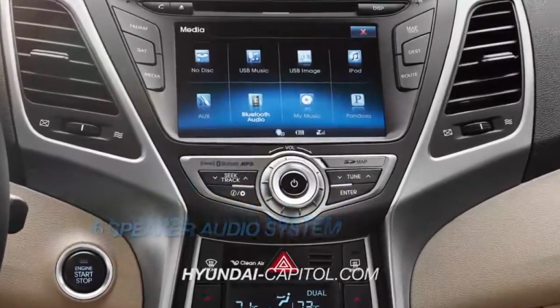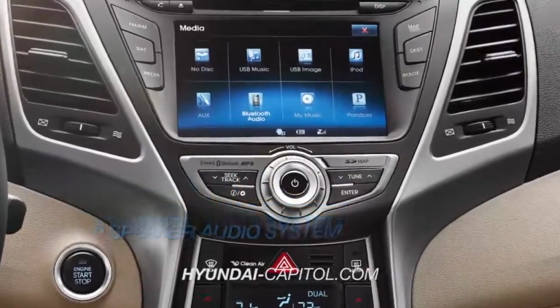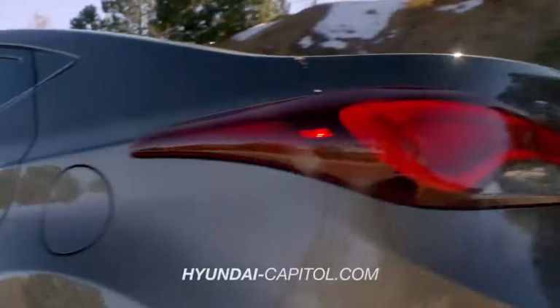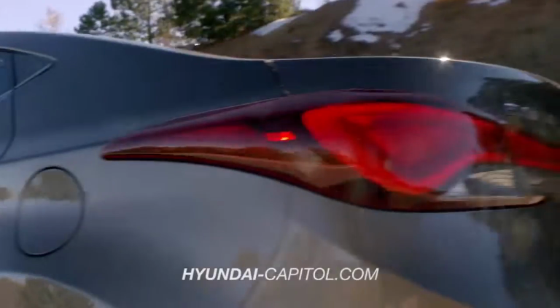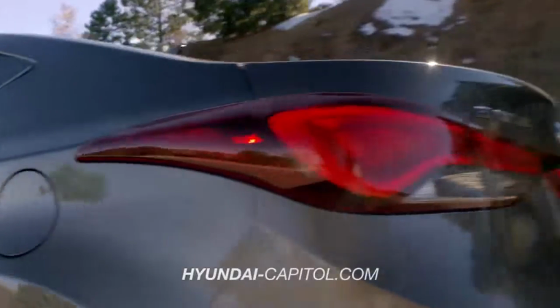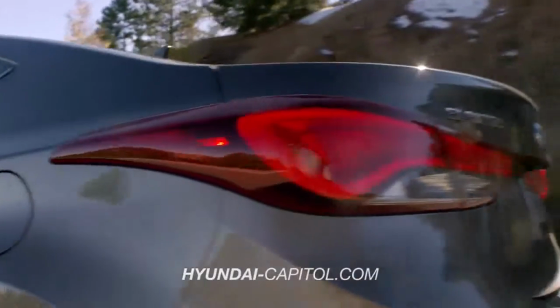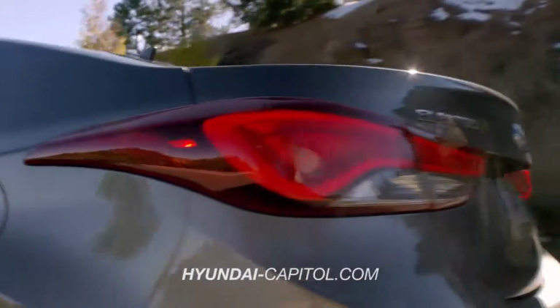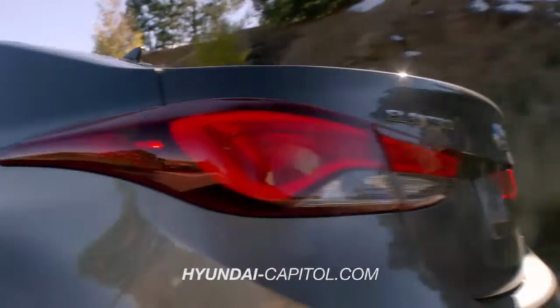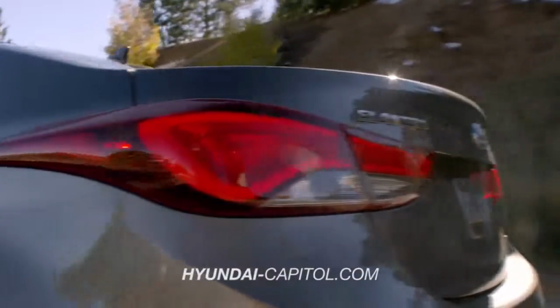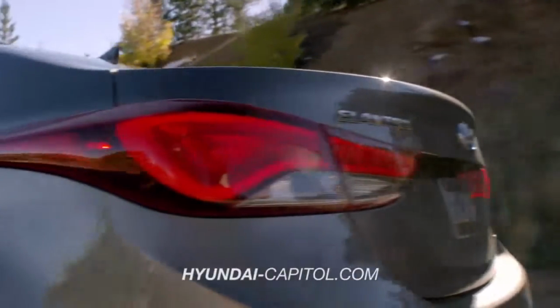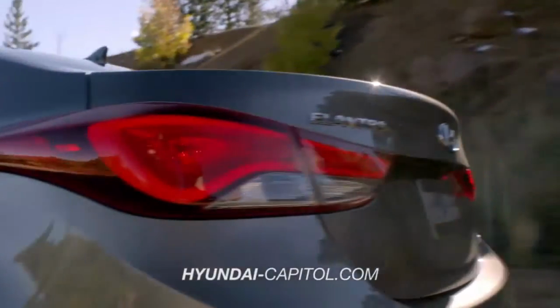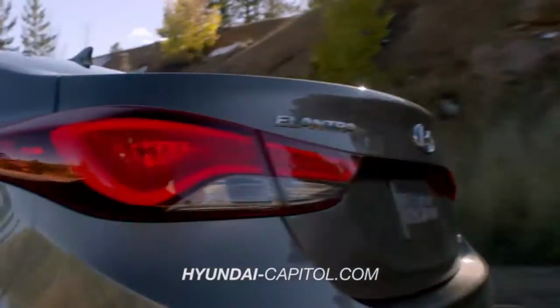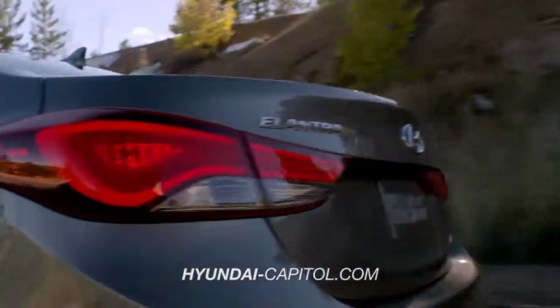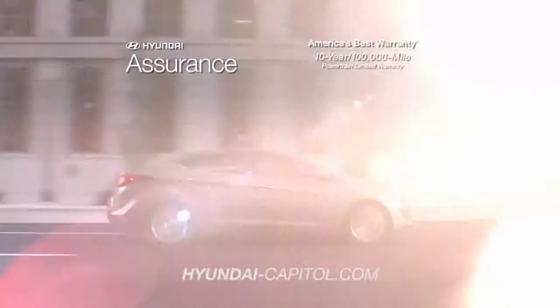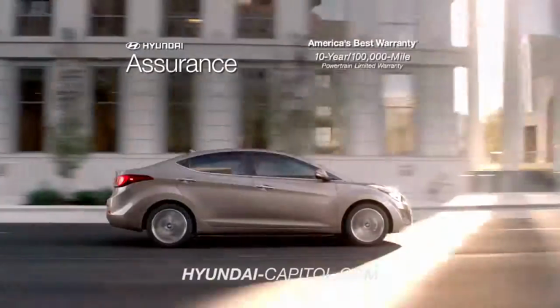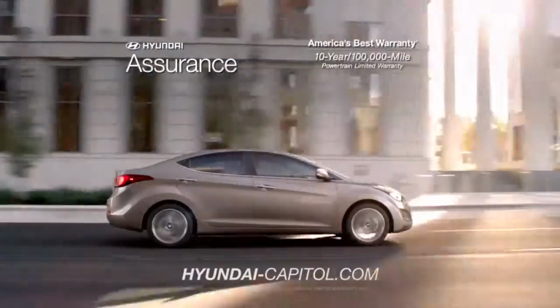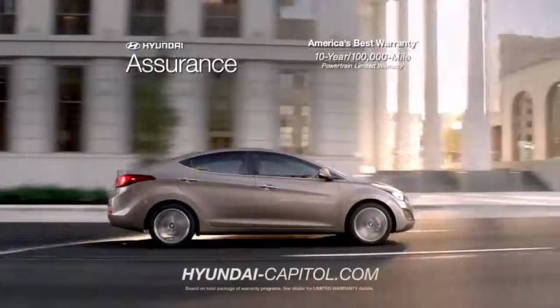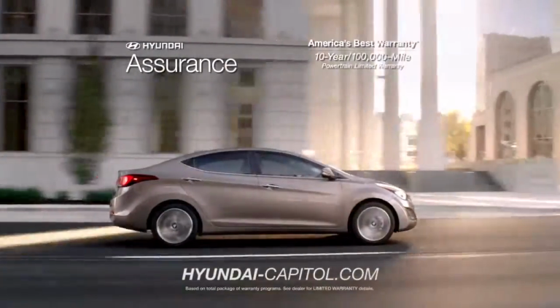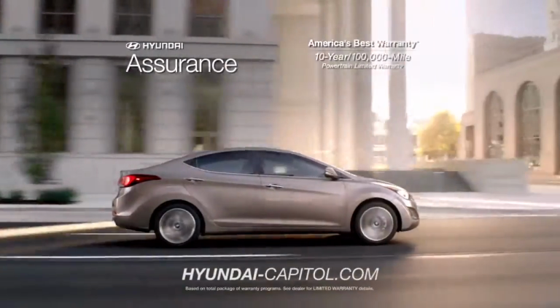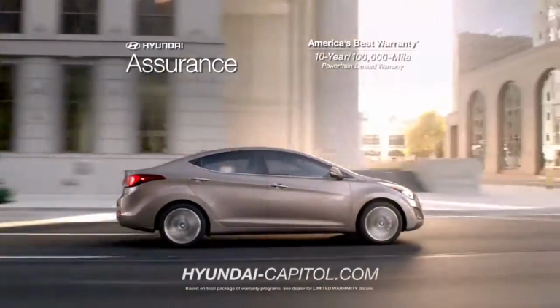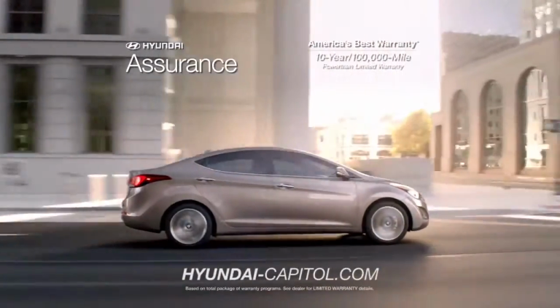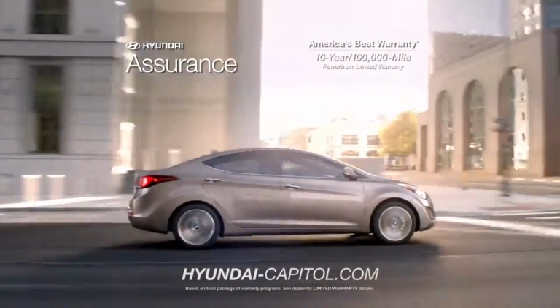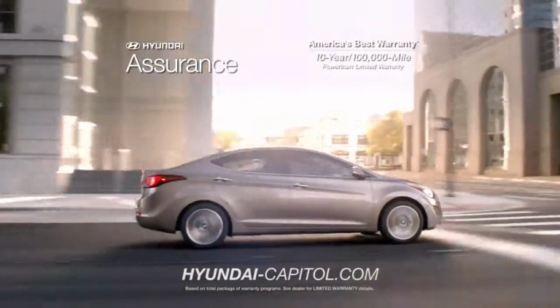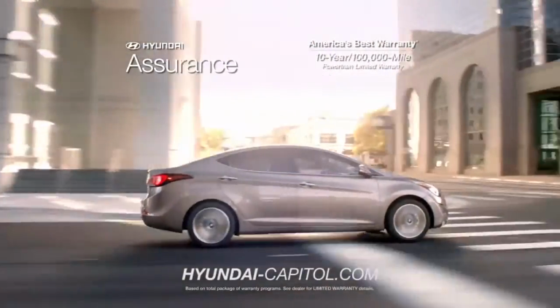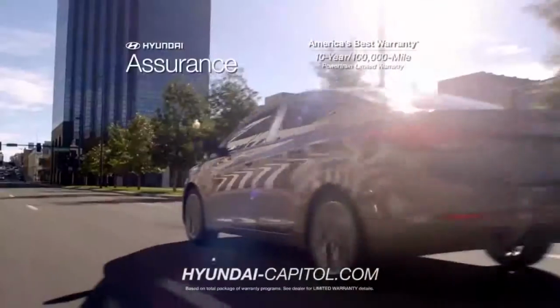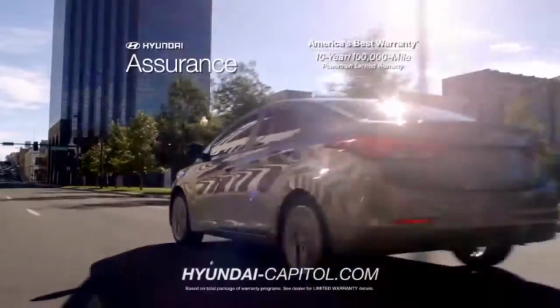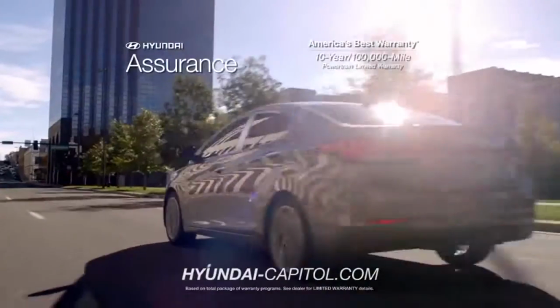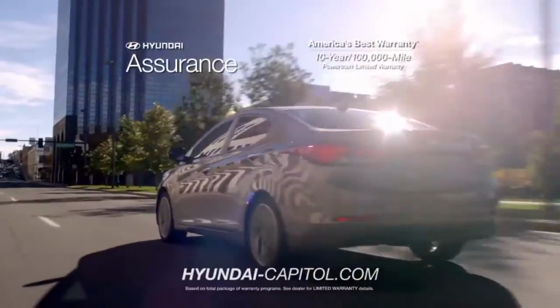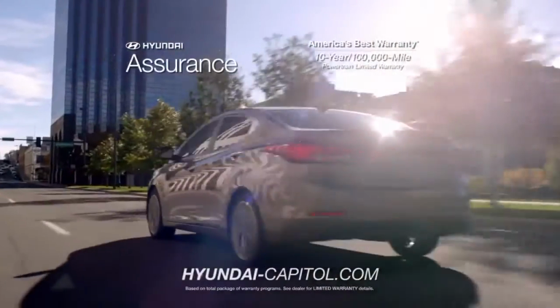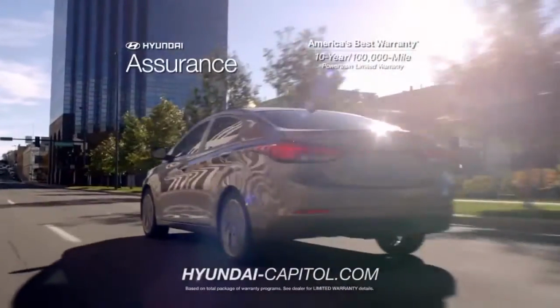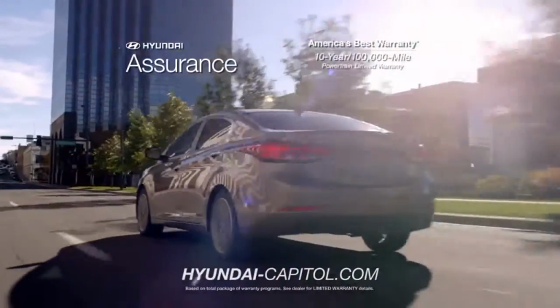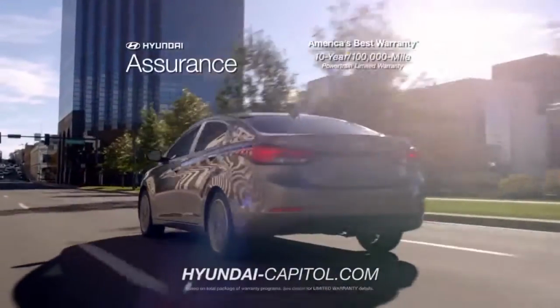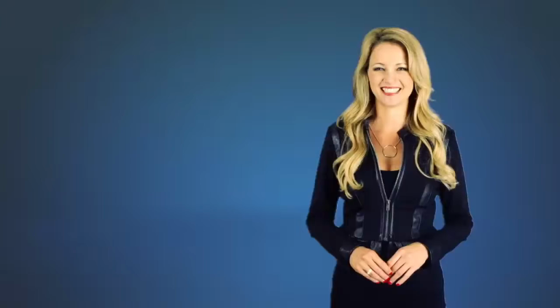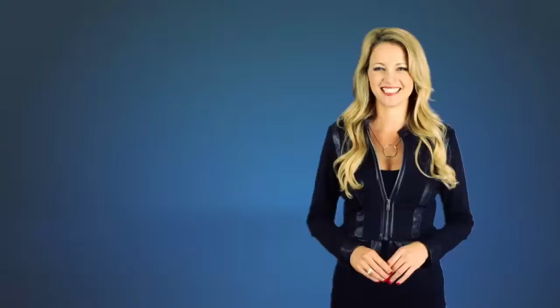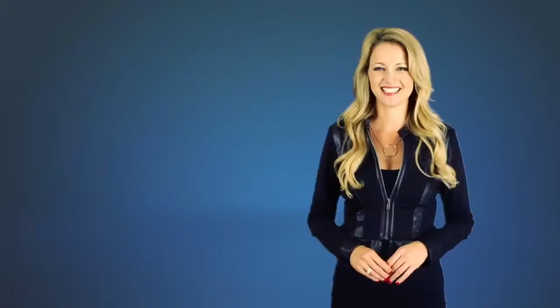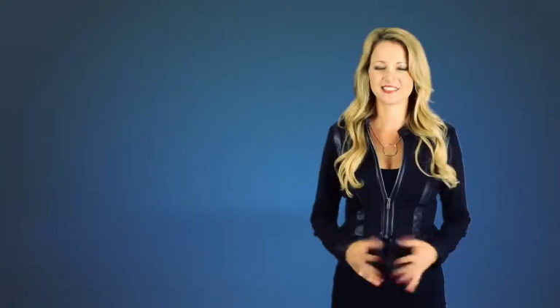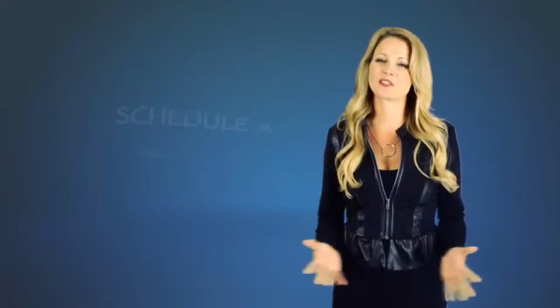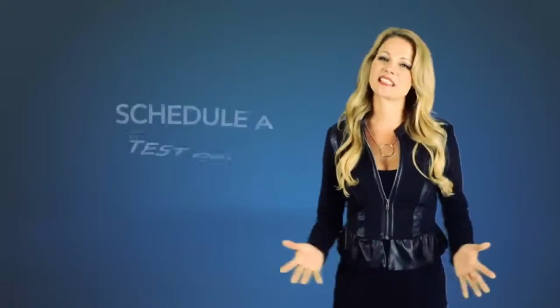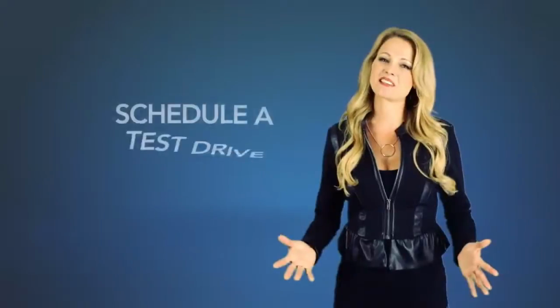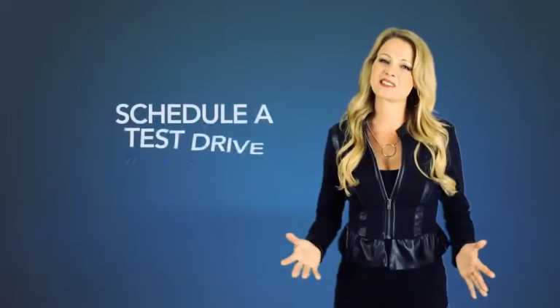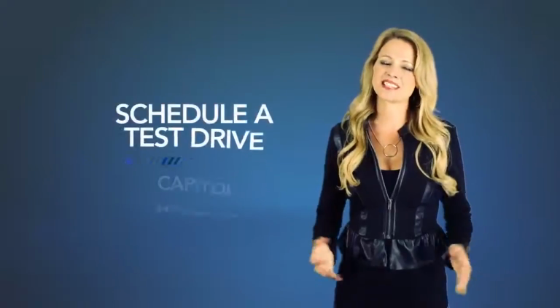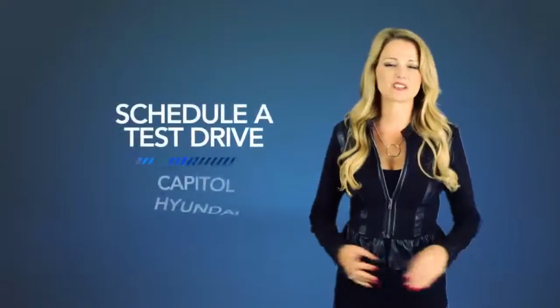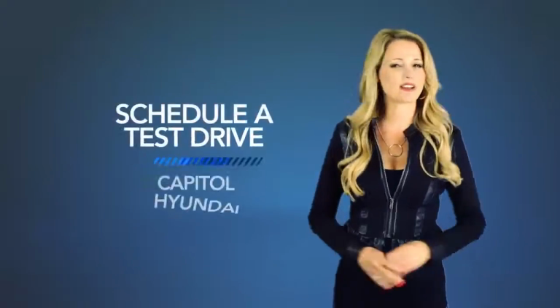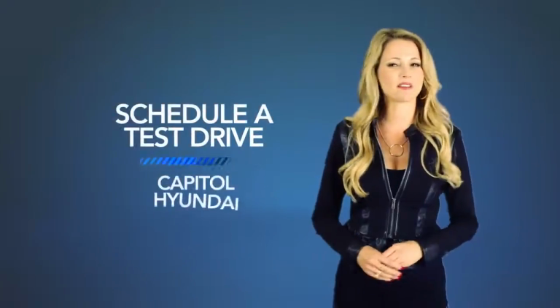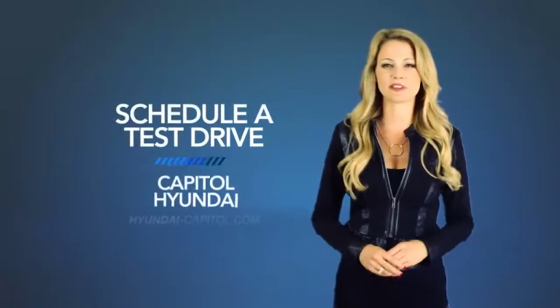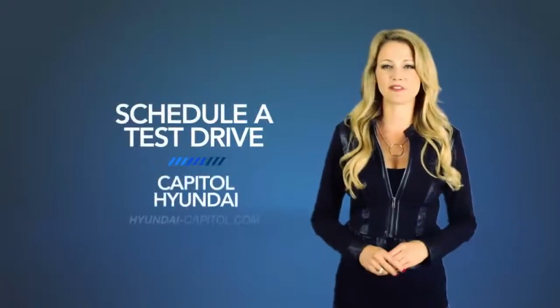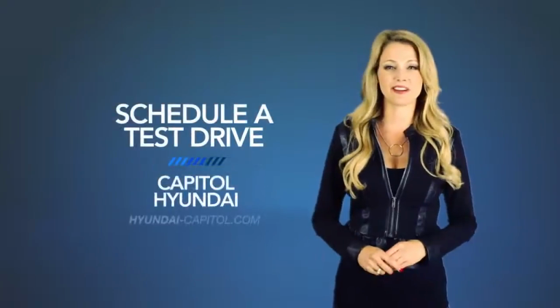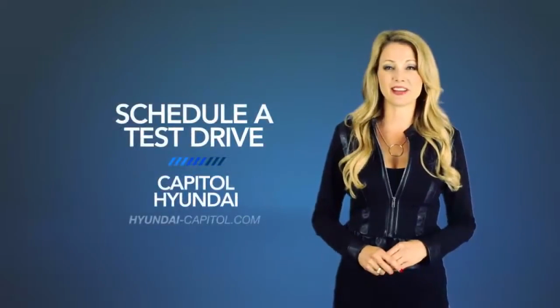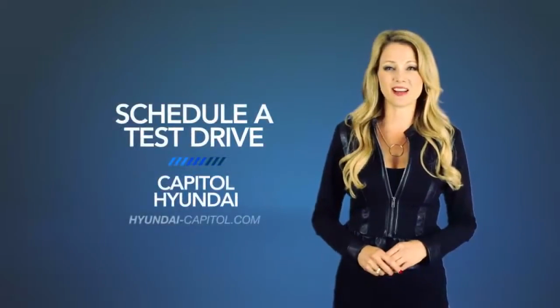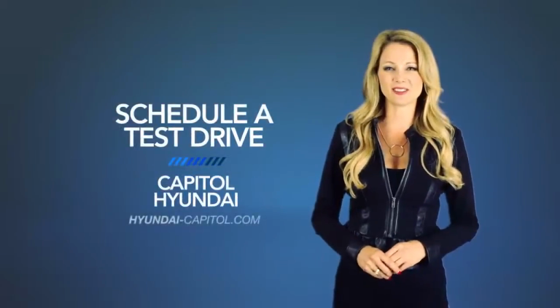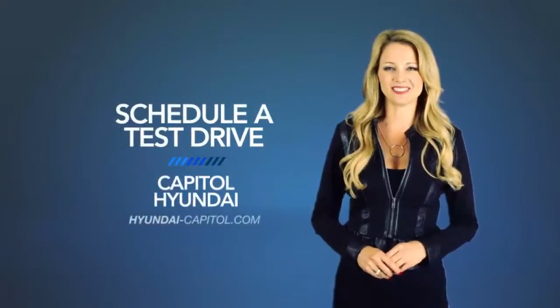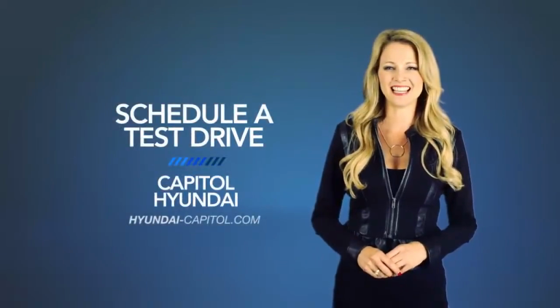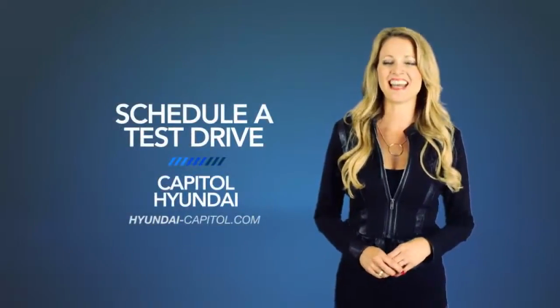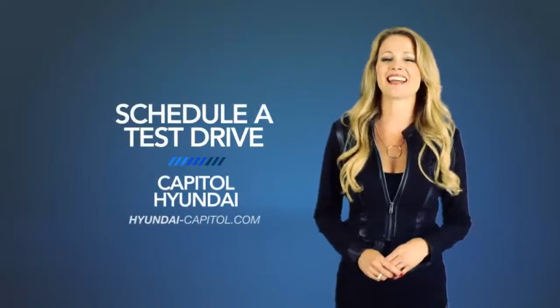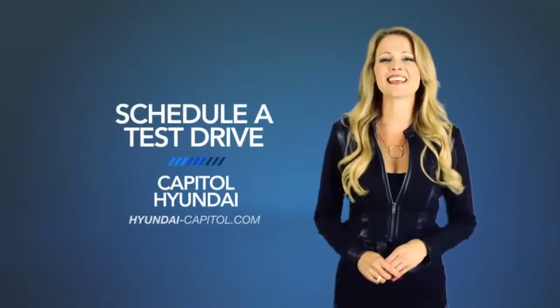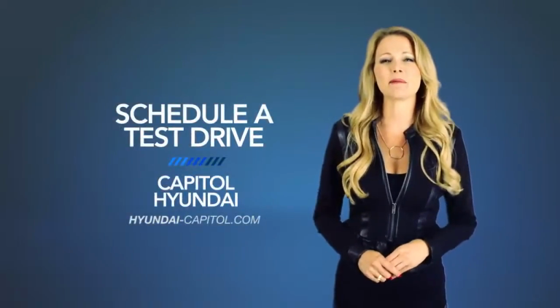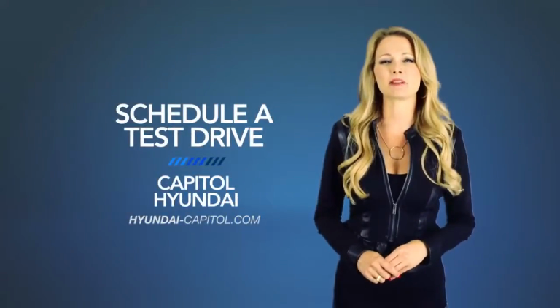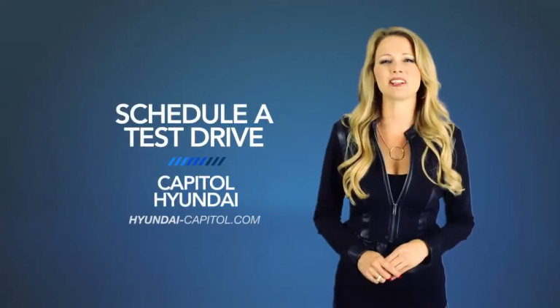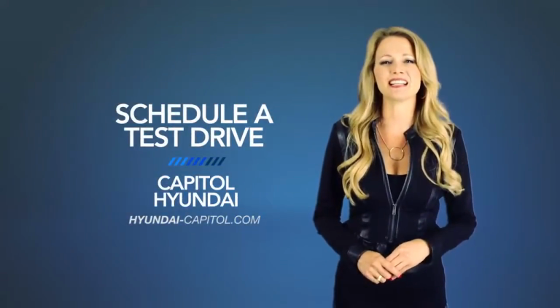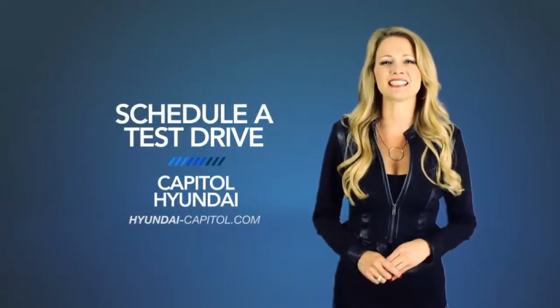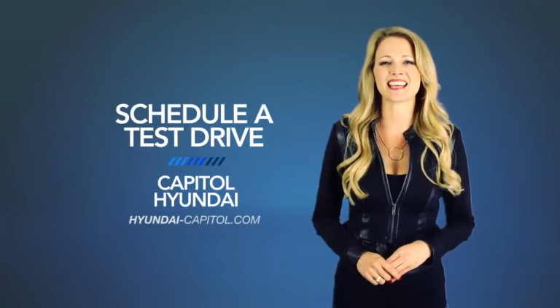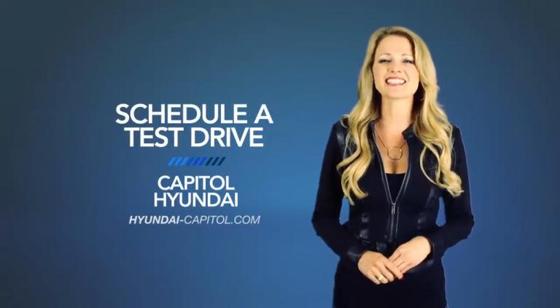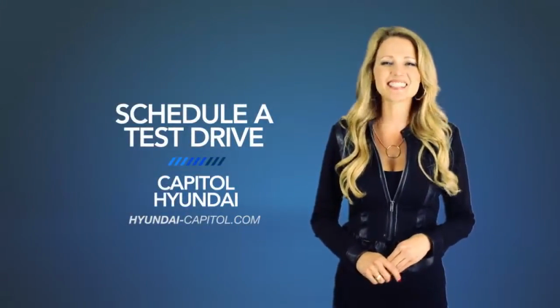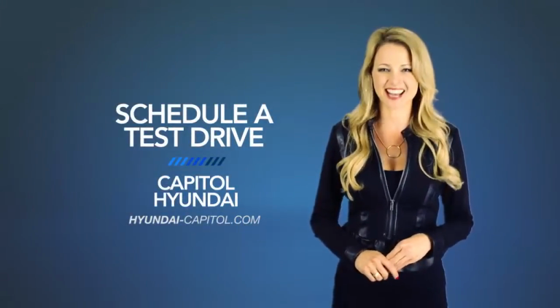So what are you waiting for? Get more right now! Schedule a test drive of your very own at Capital Hyundai today!